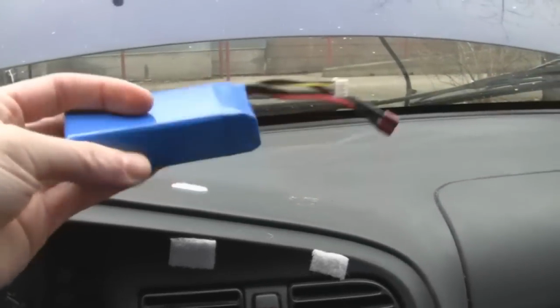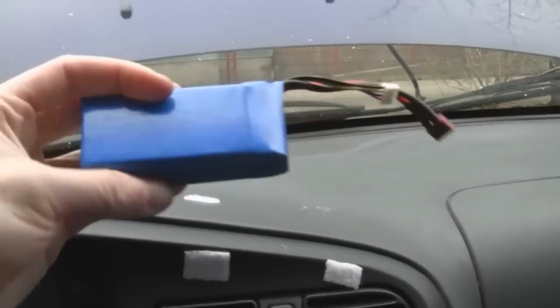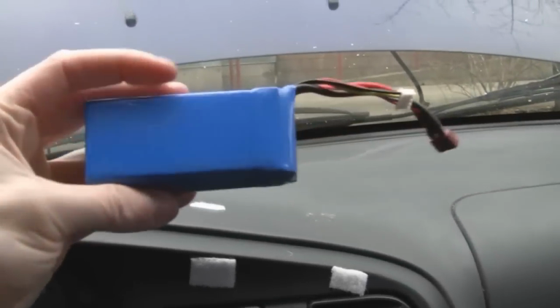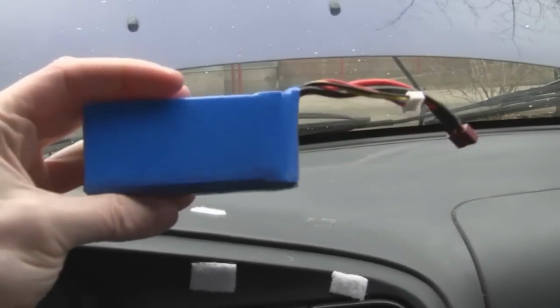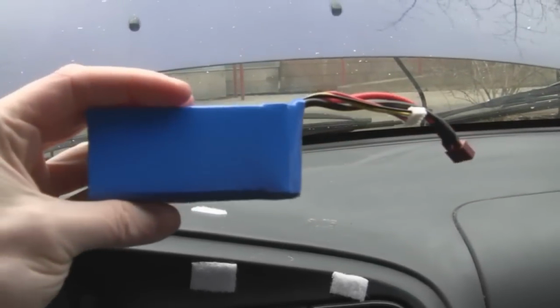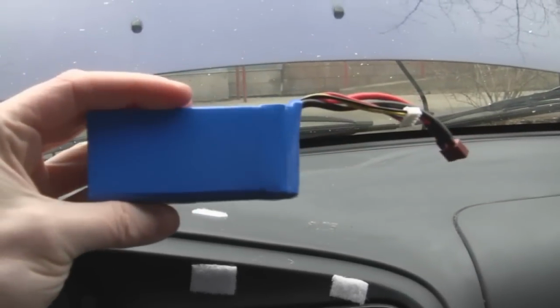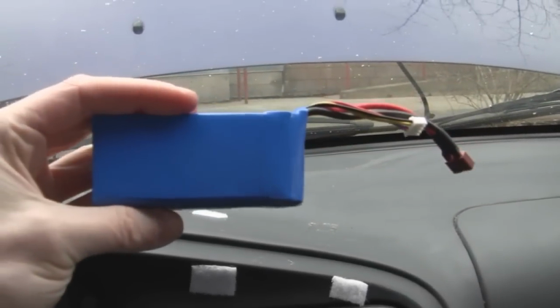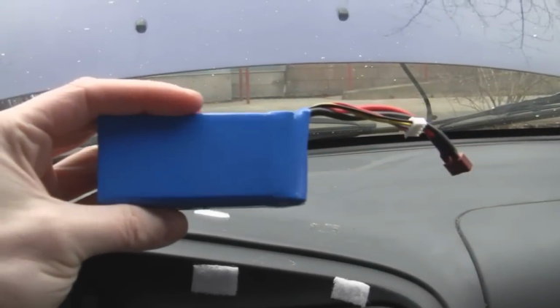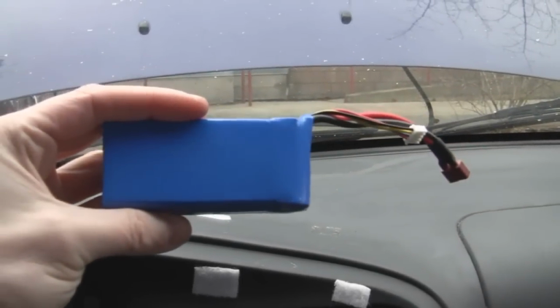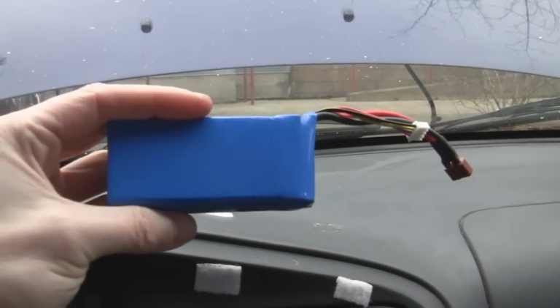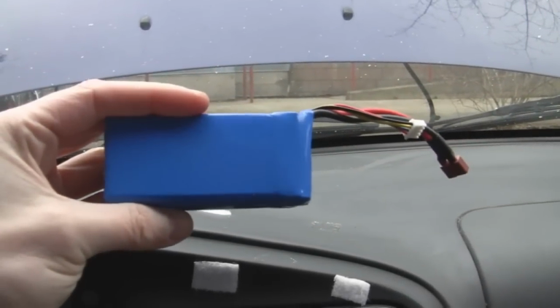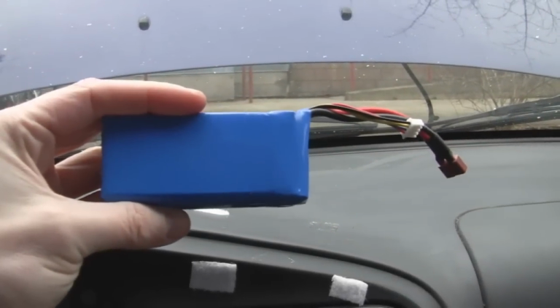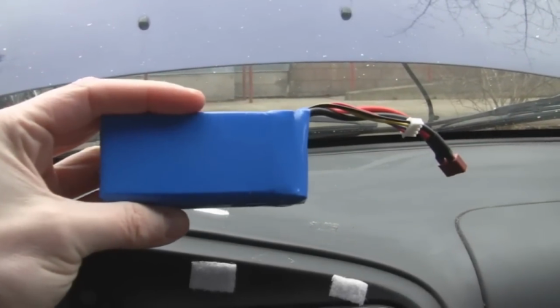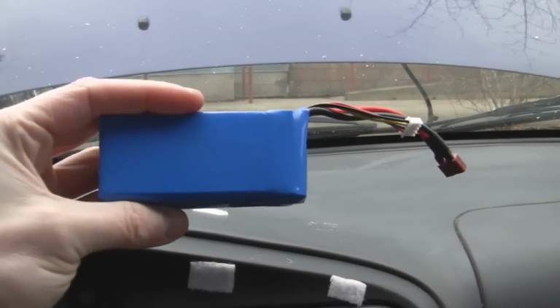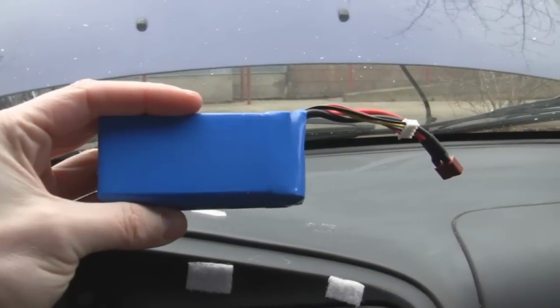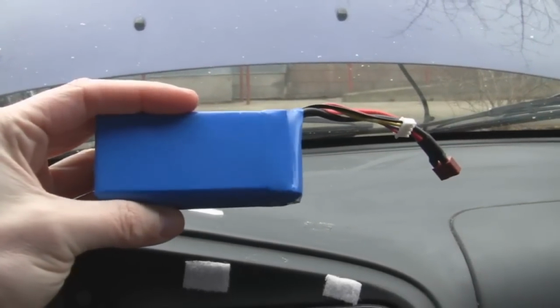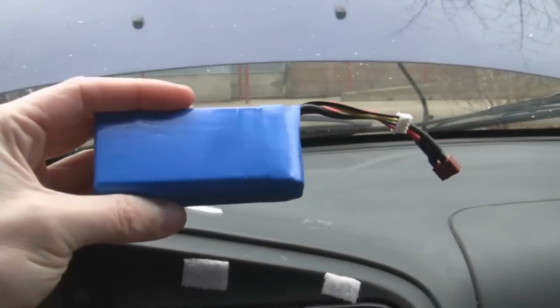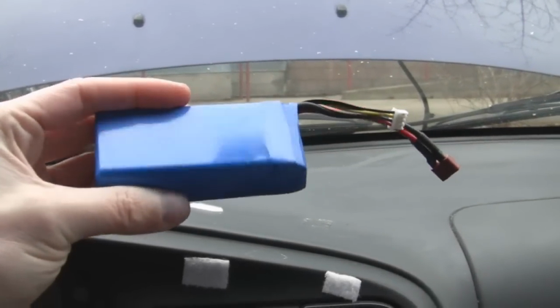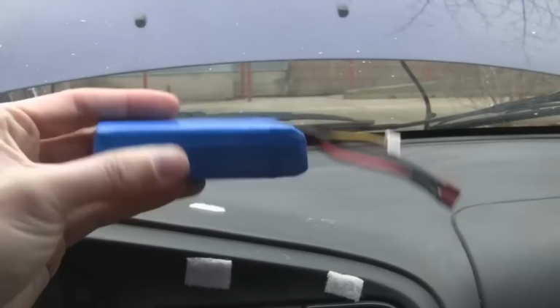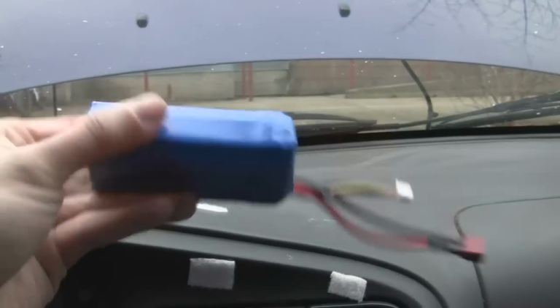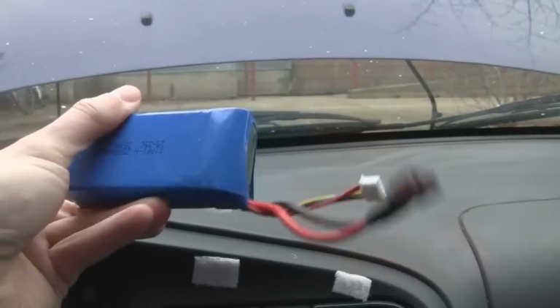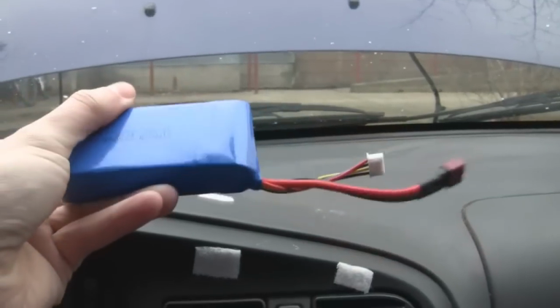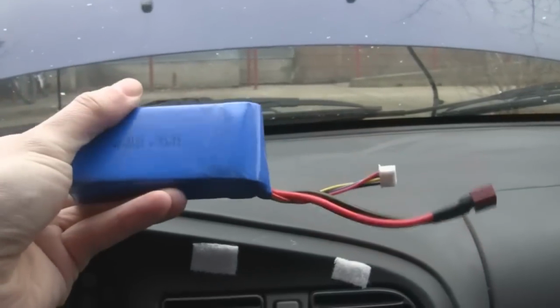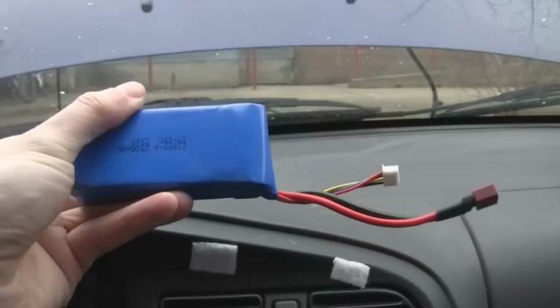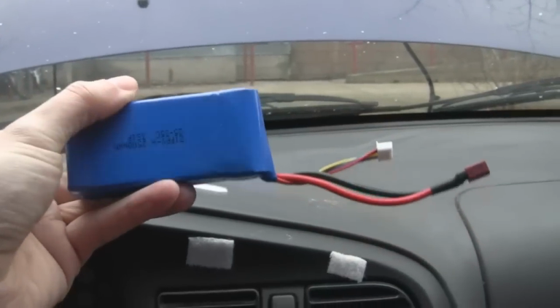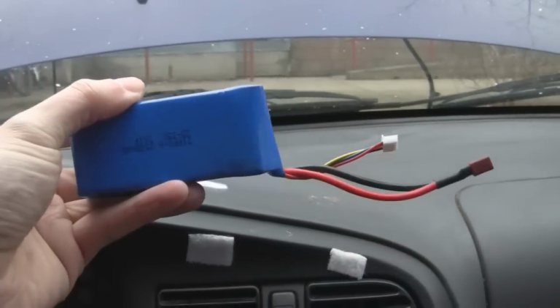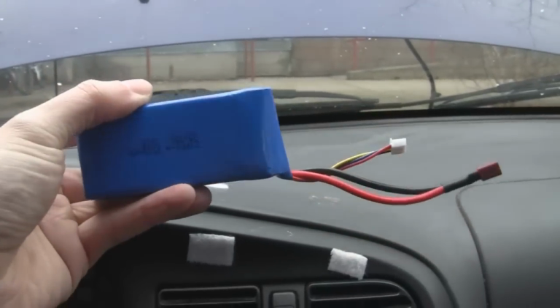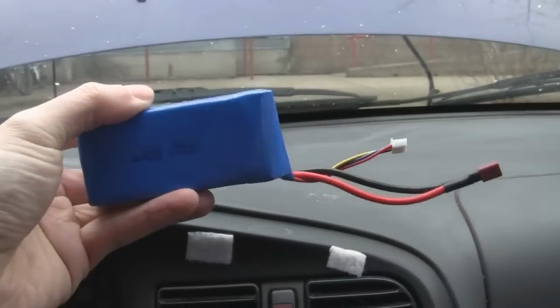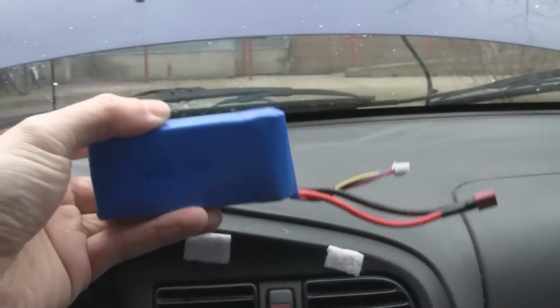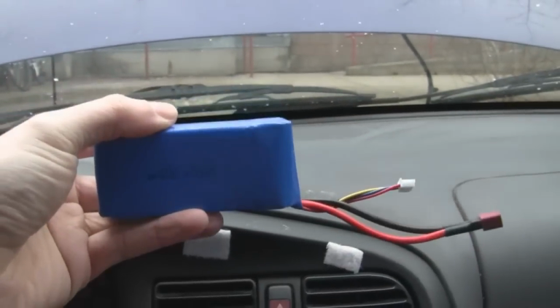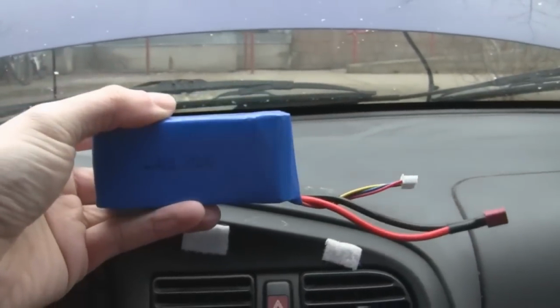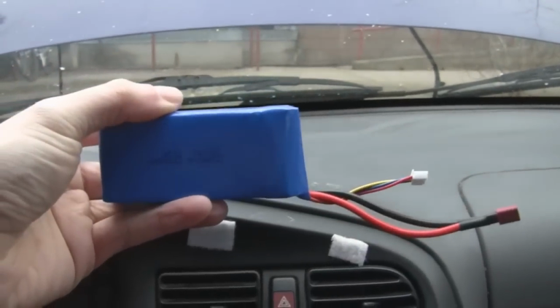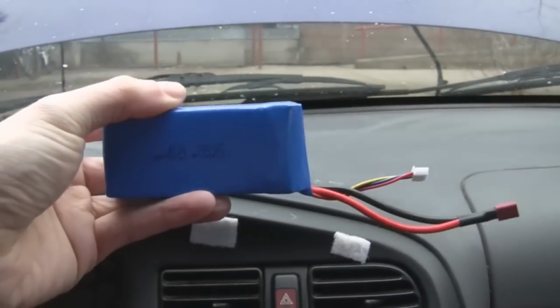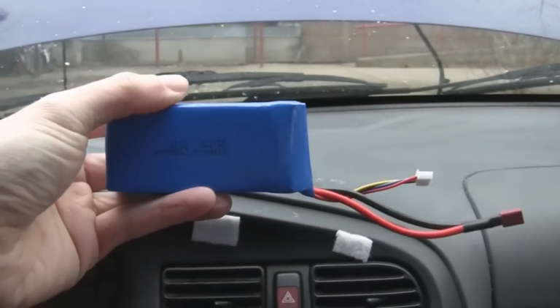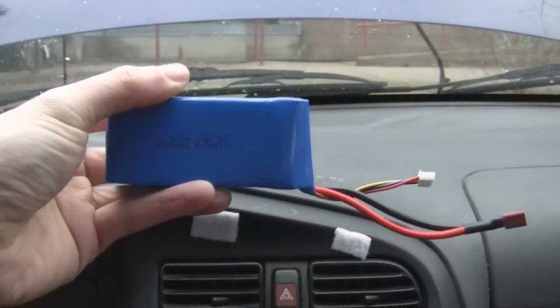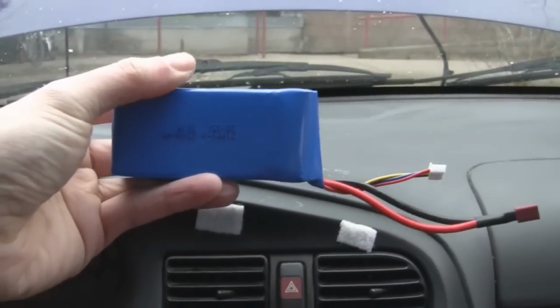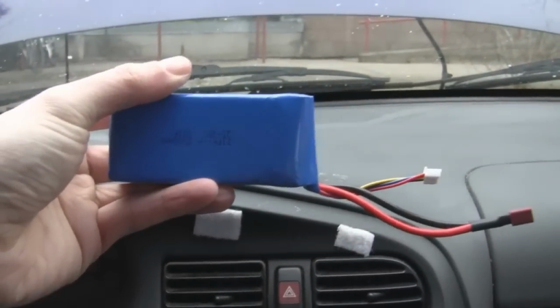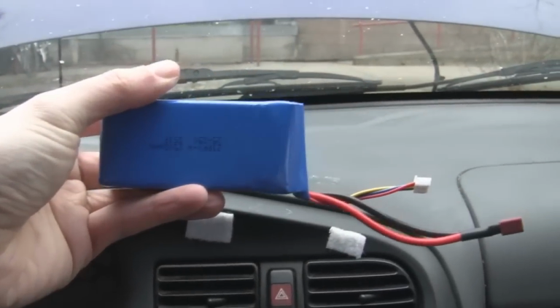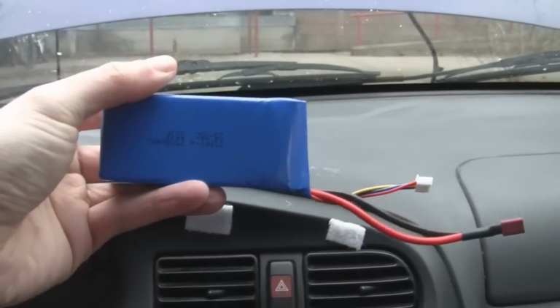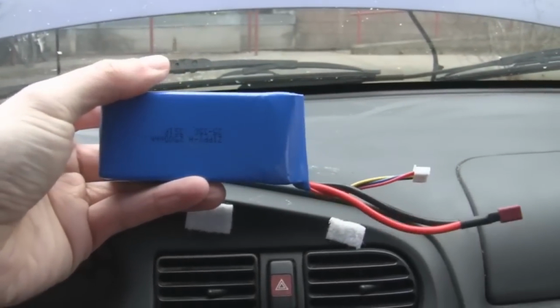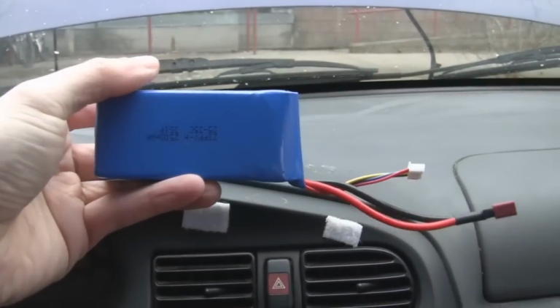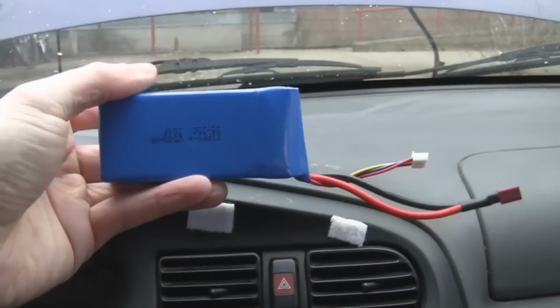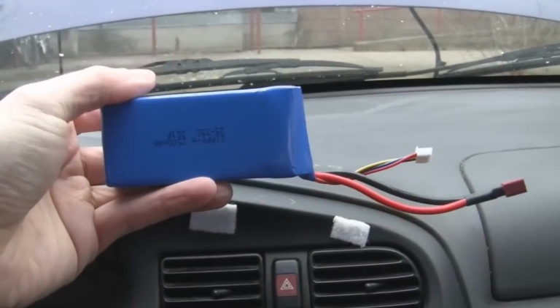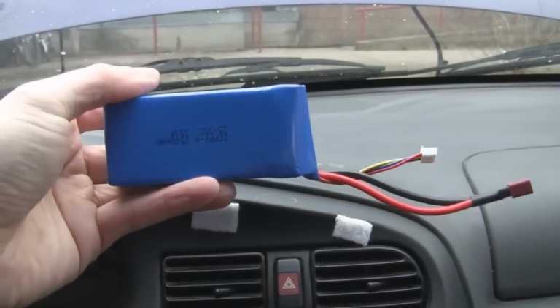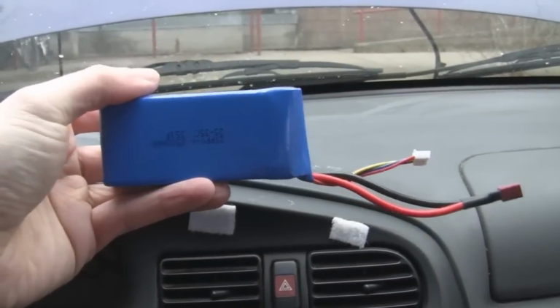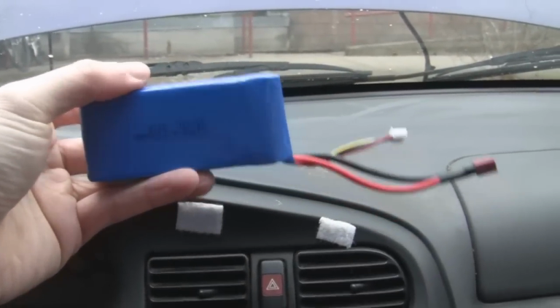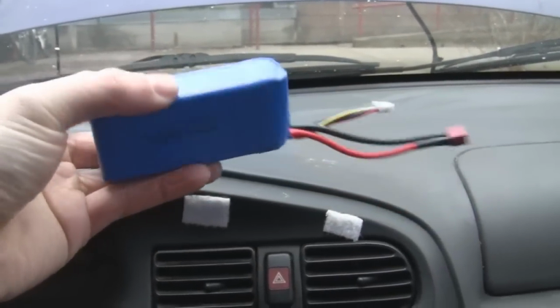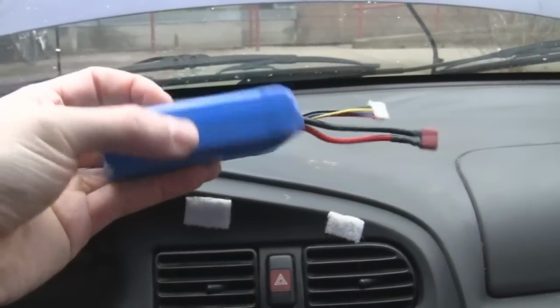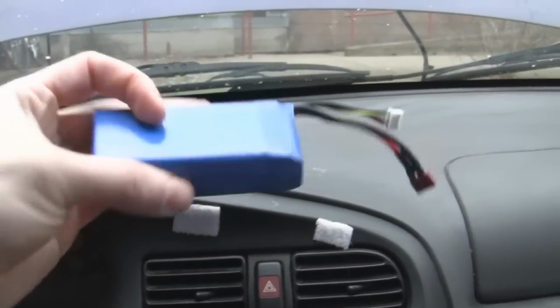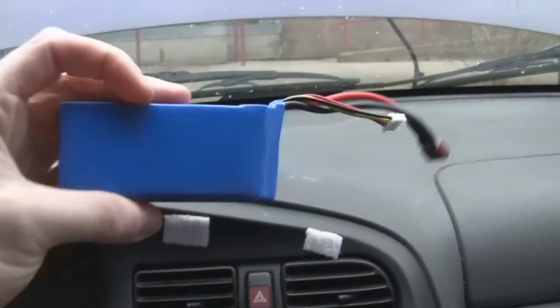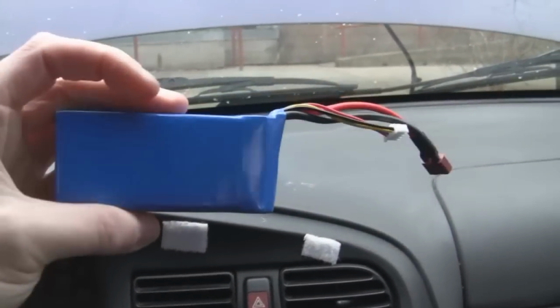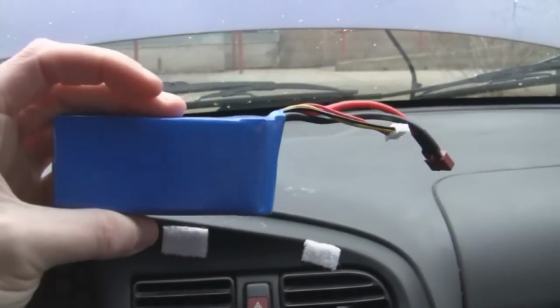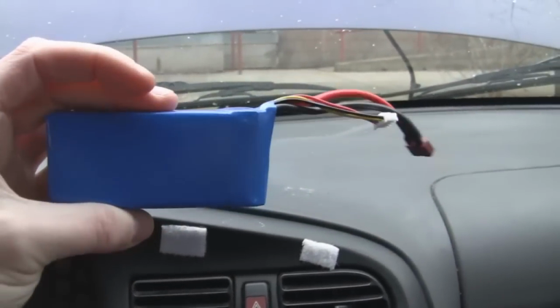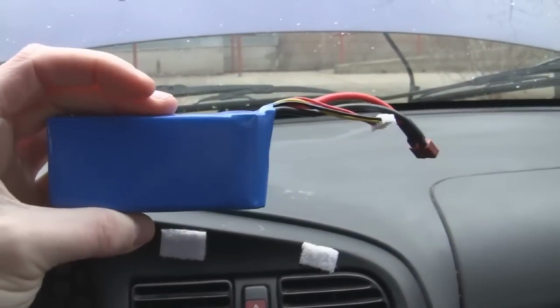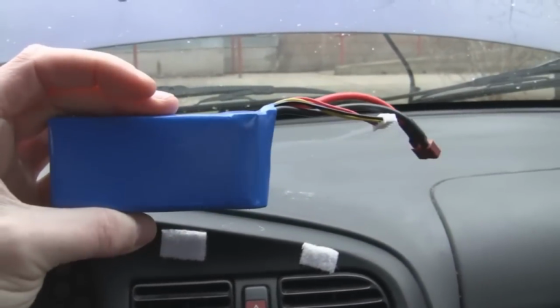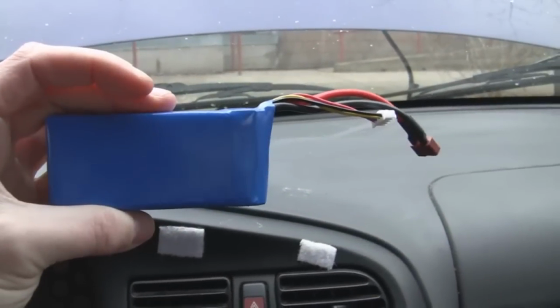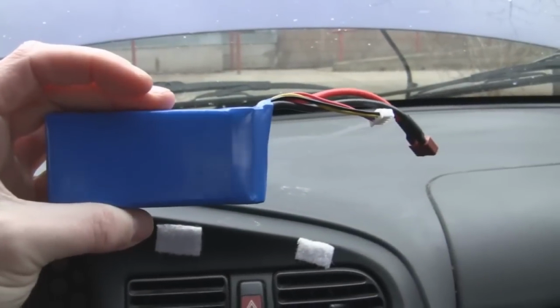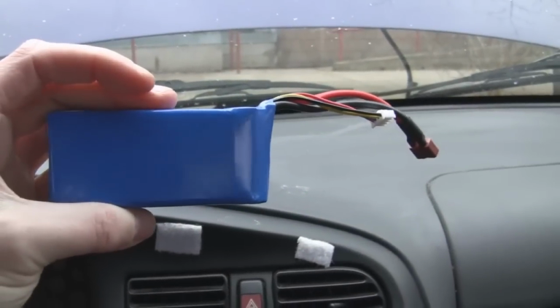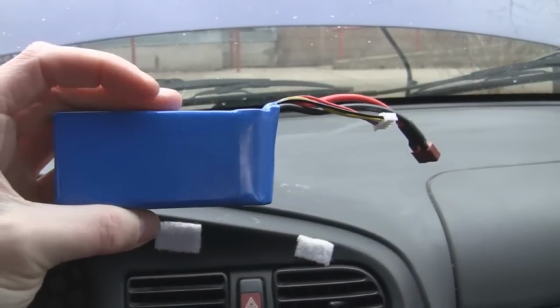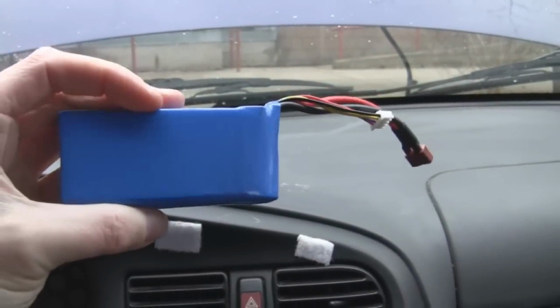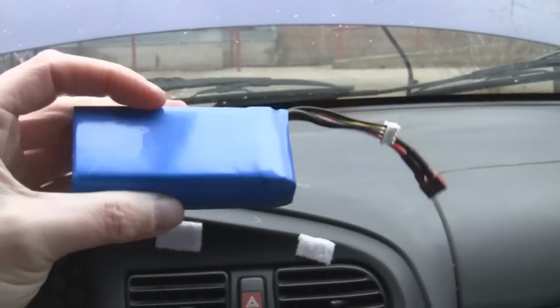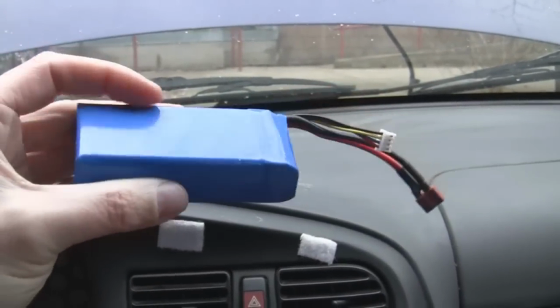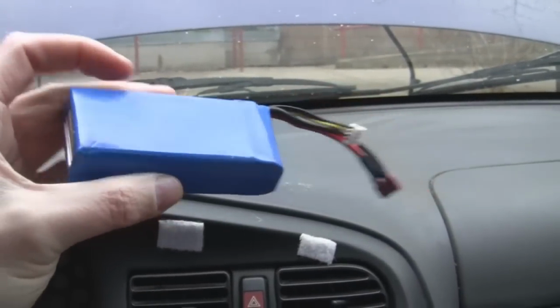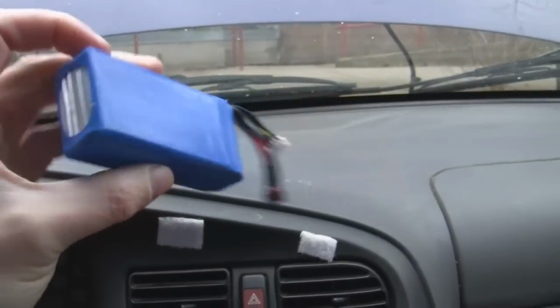This is the deal. I've got a car with a flat battery and I'm going to try and jumpstart it with this, which is a model plane battery.